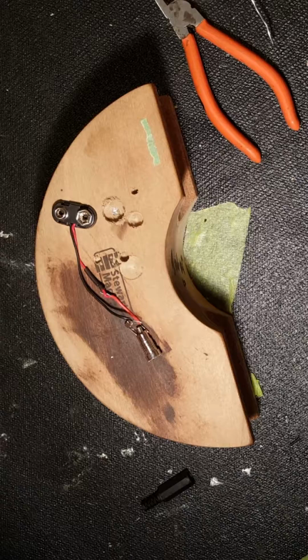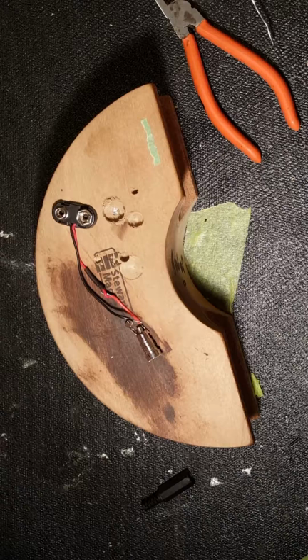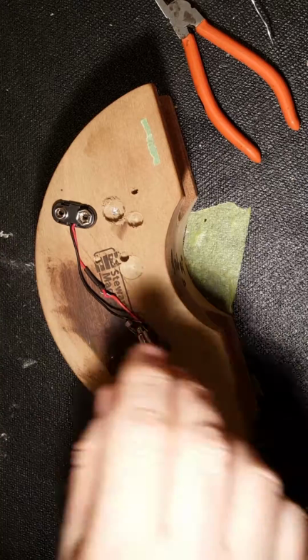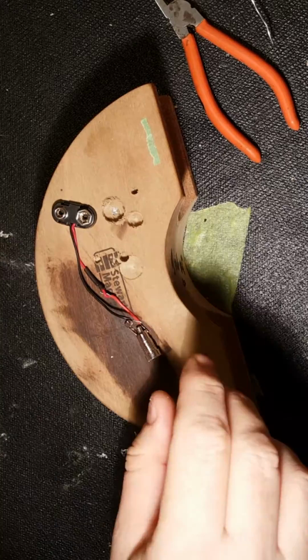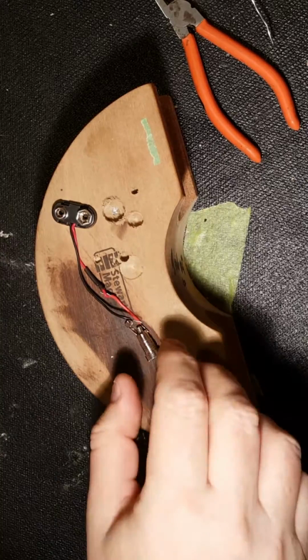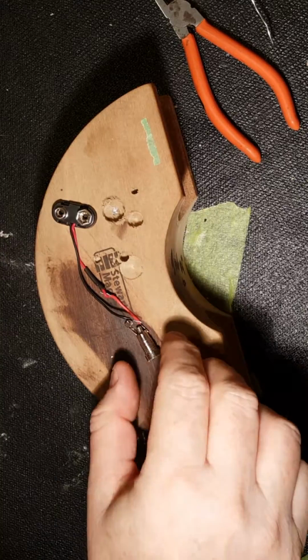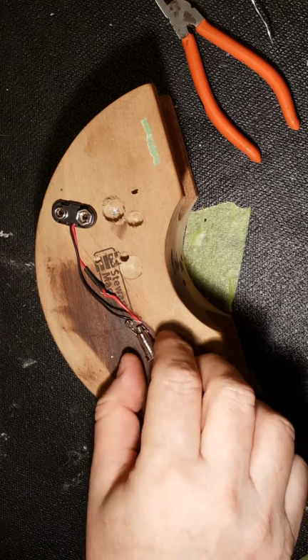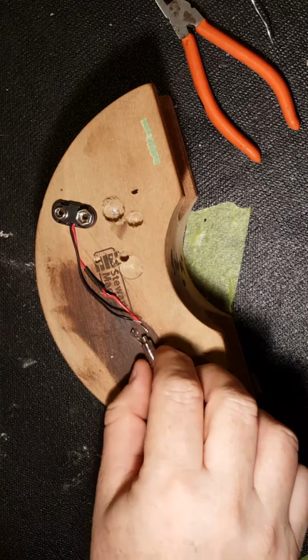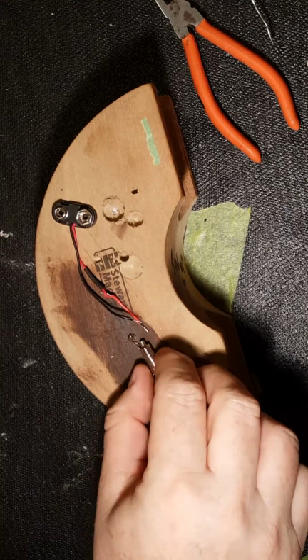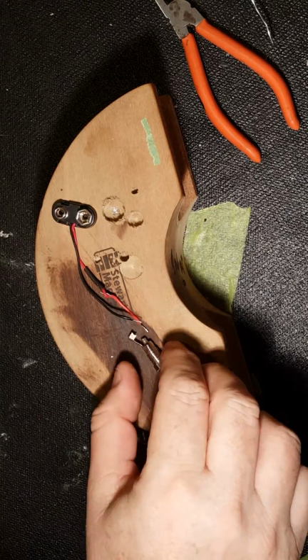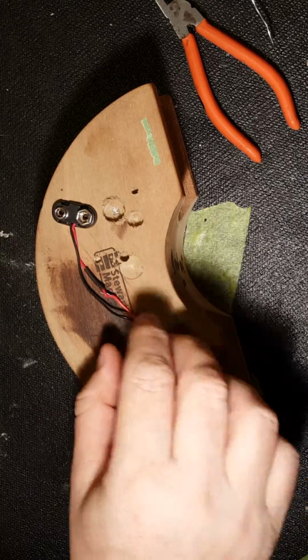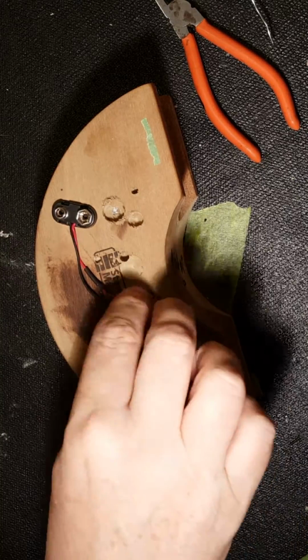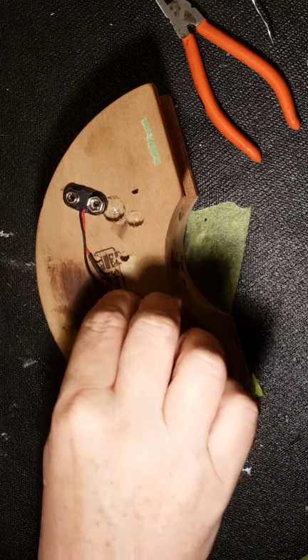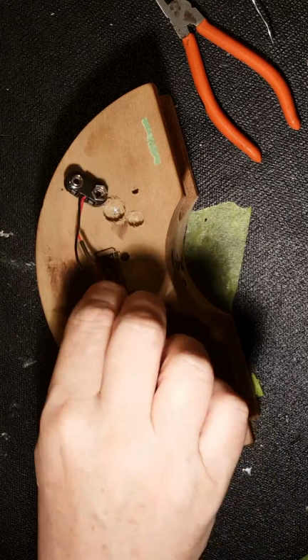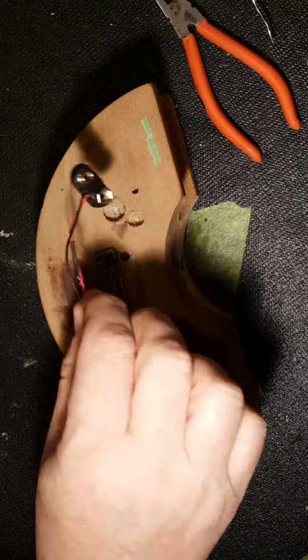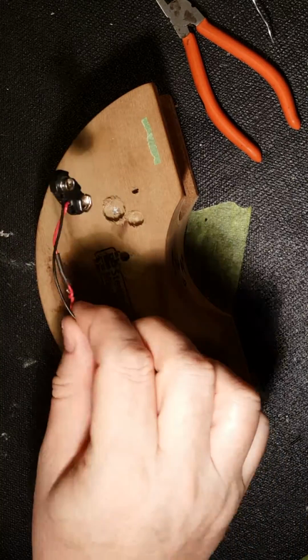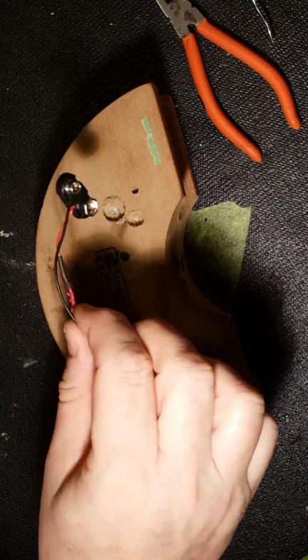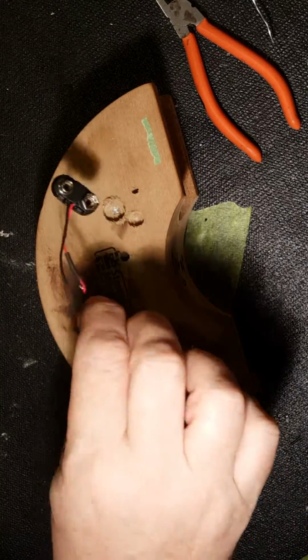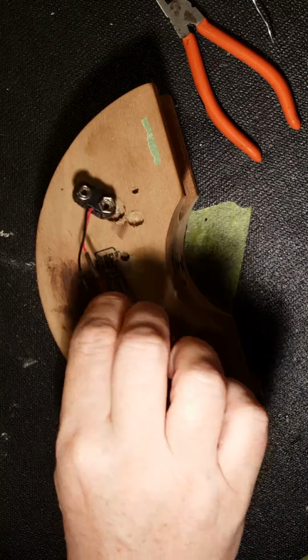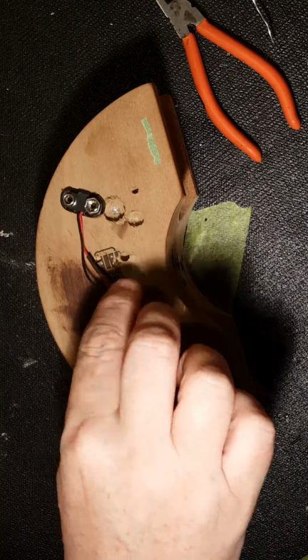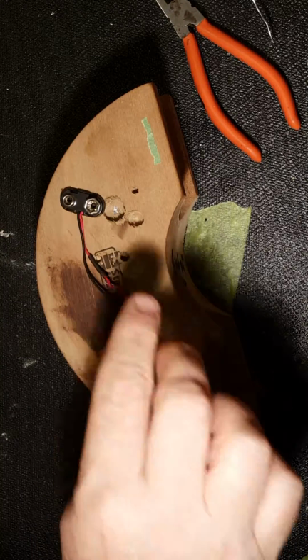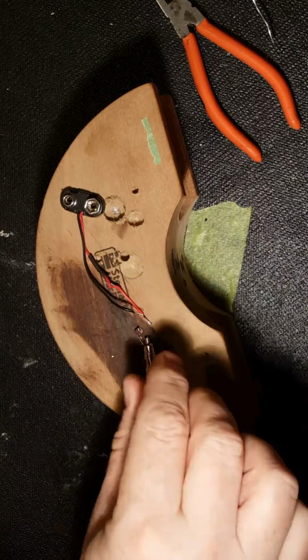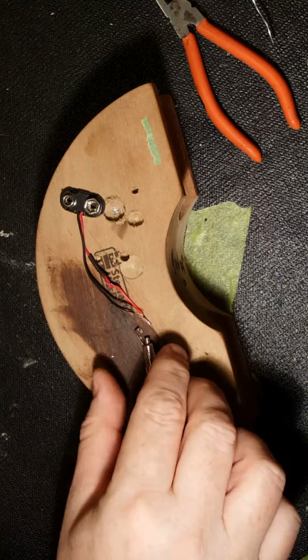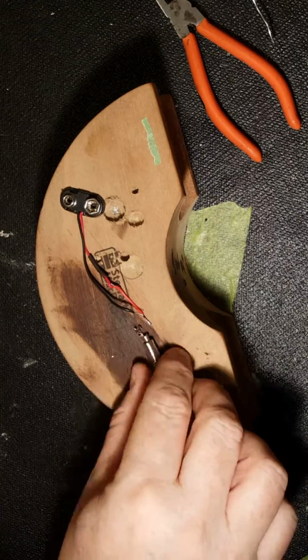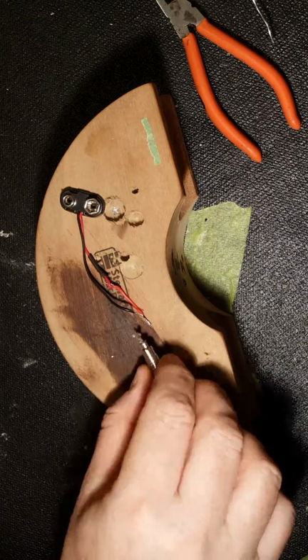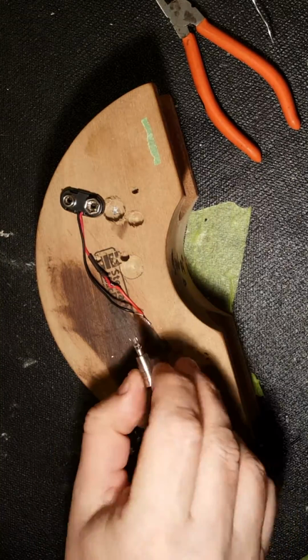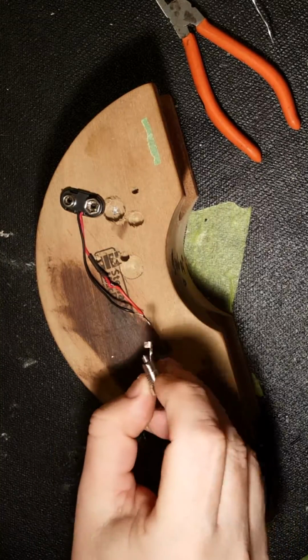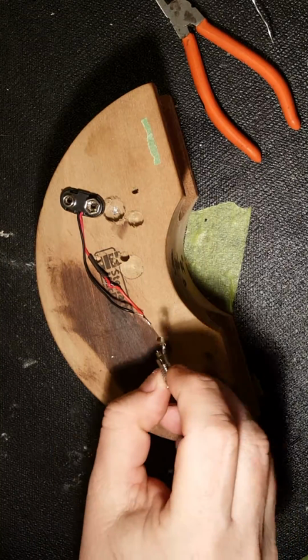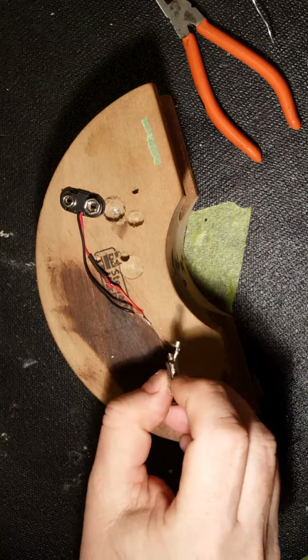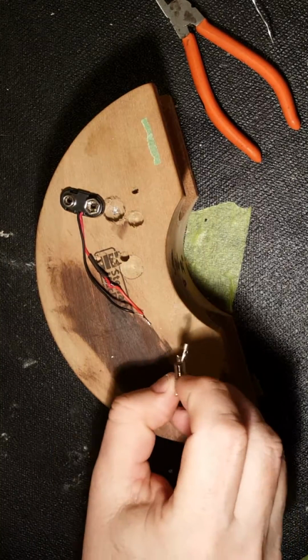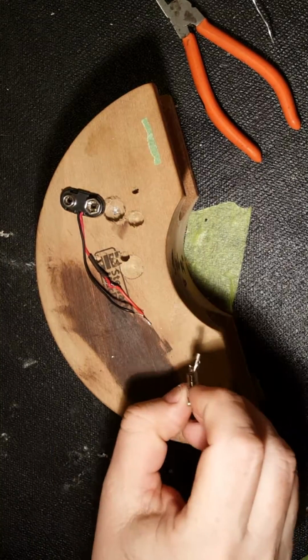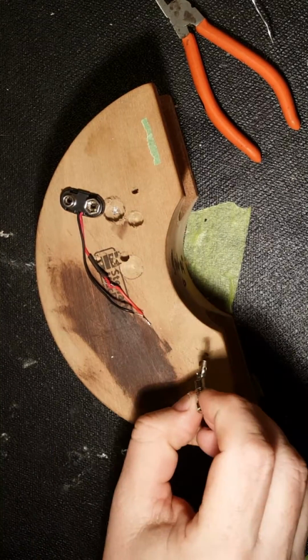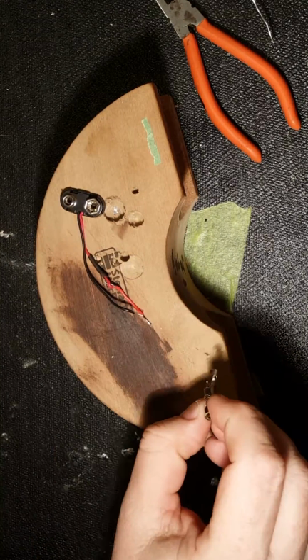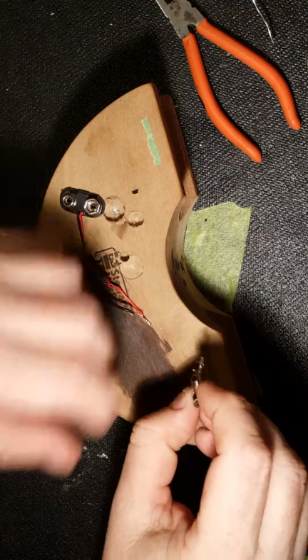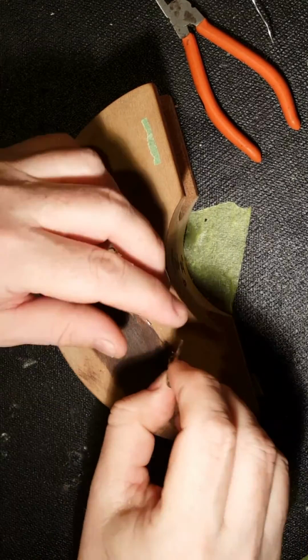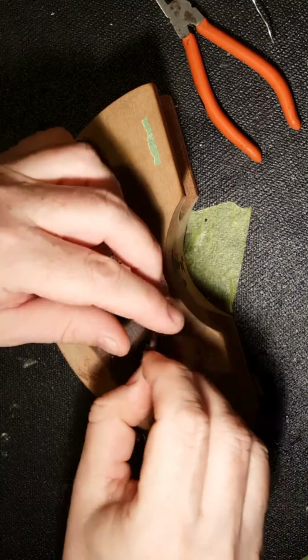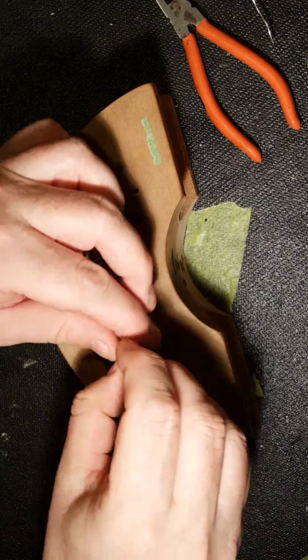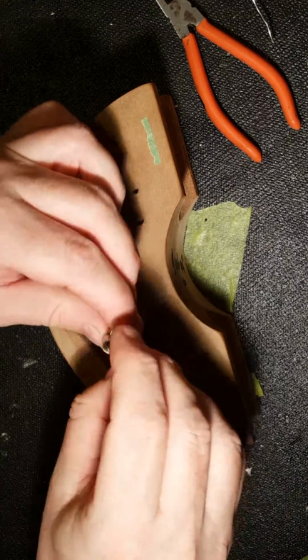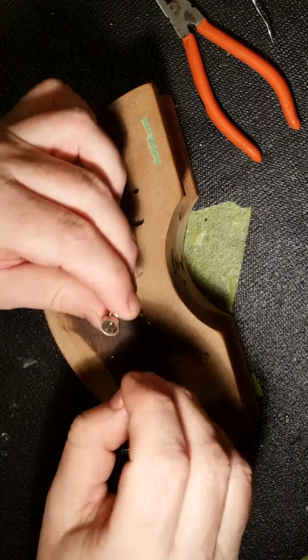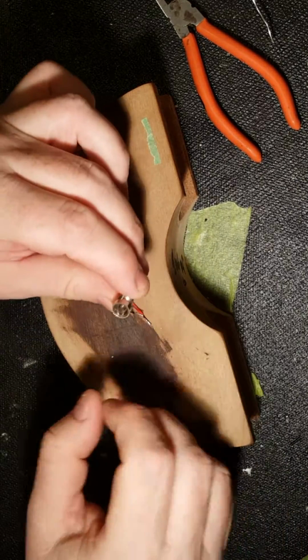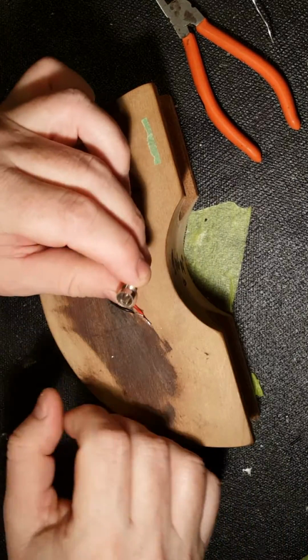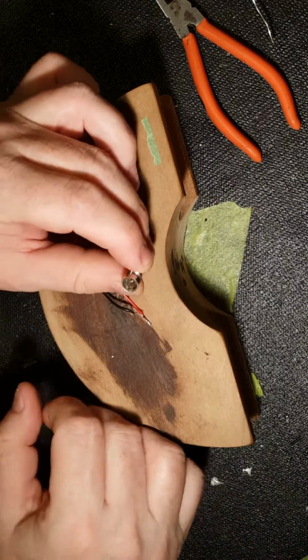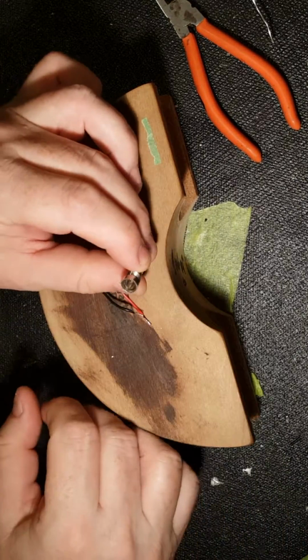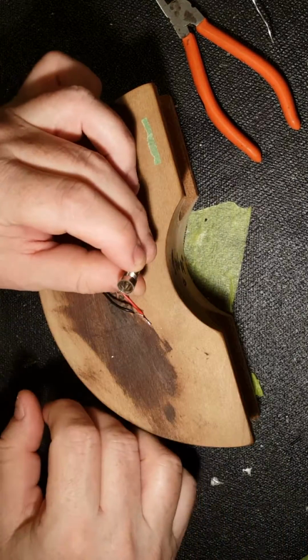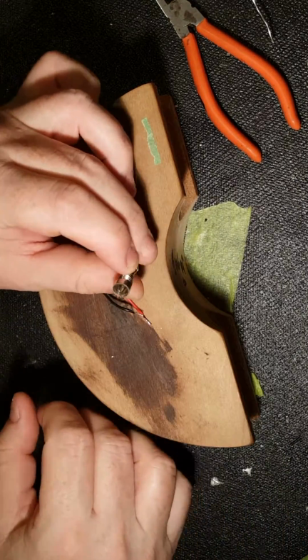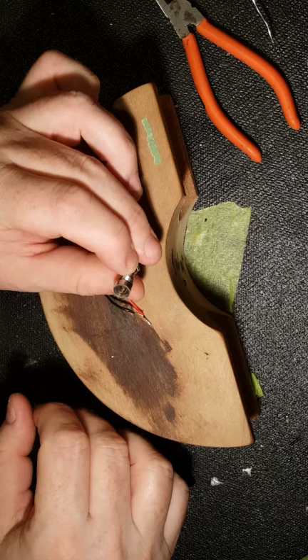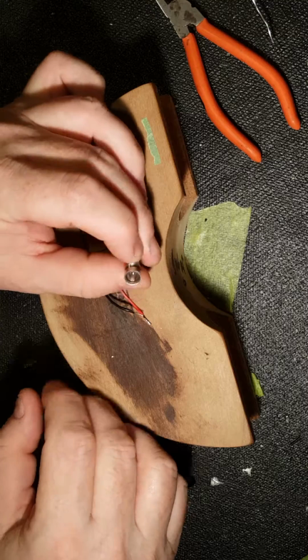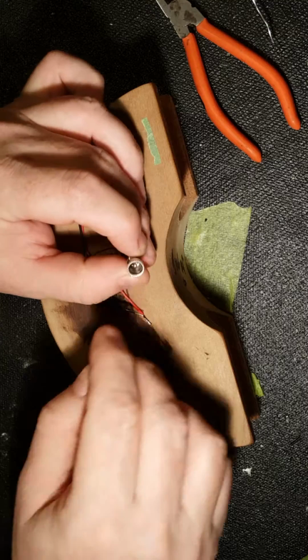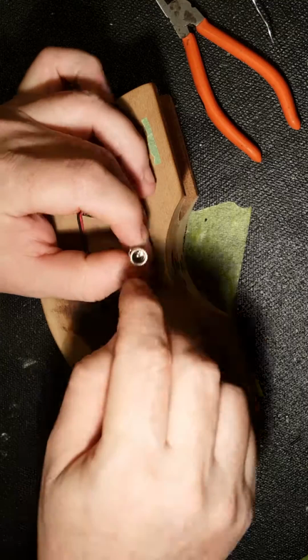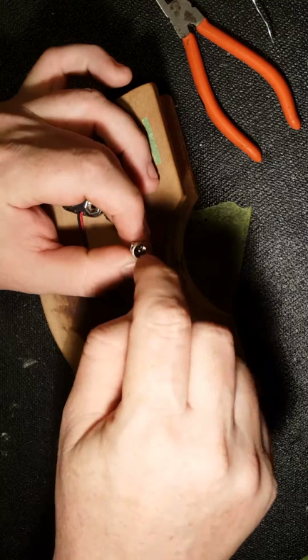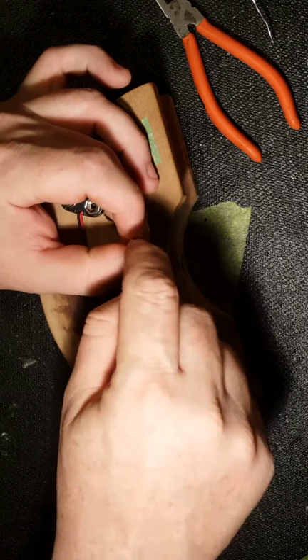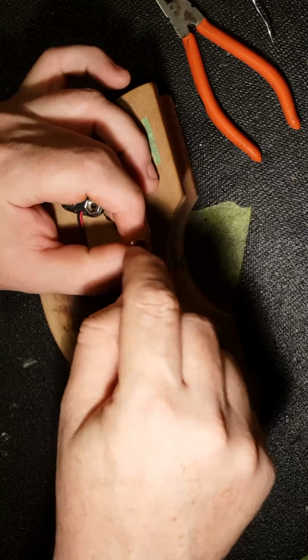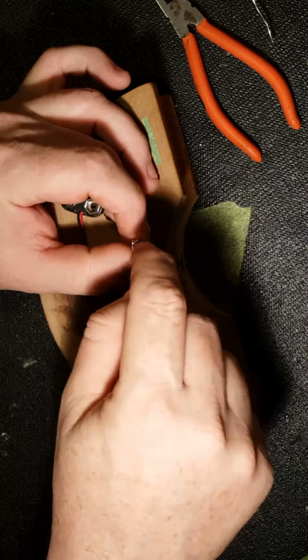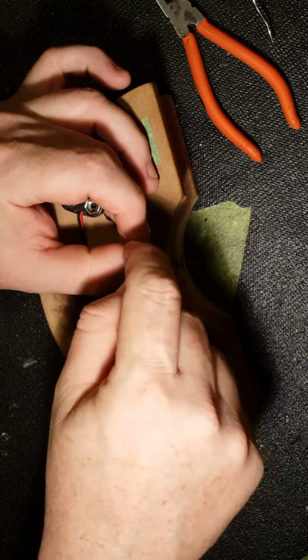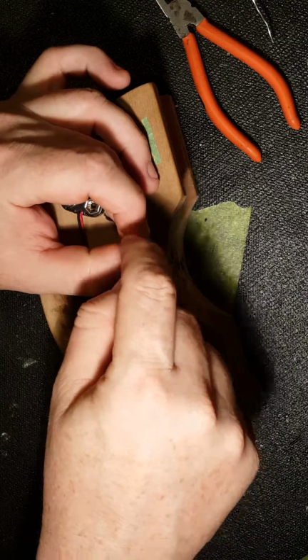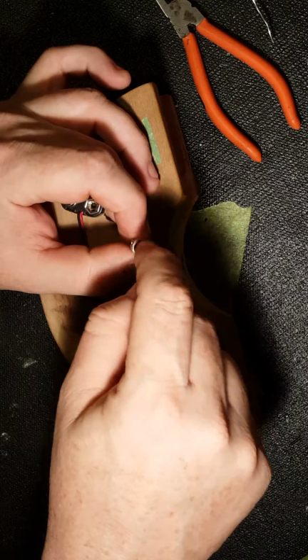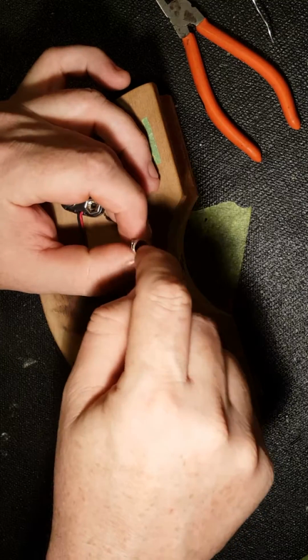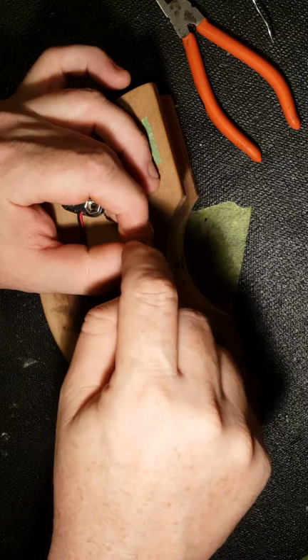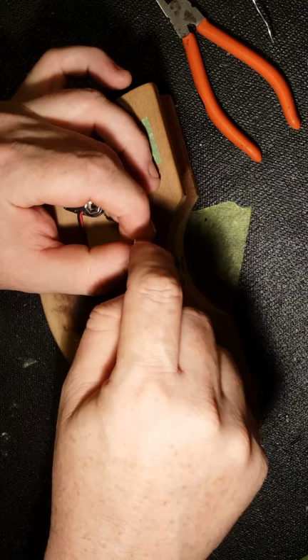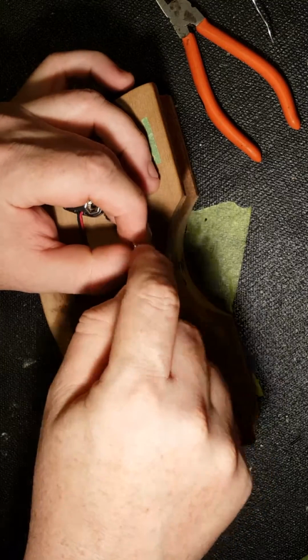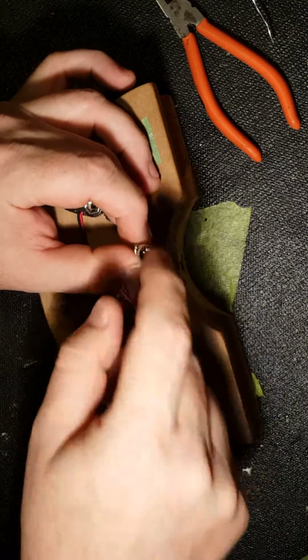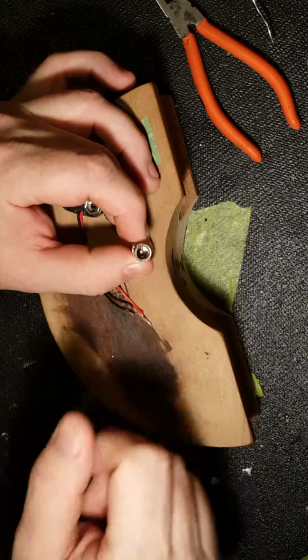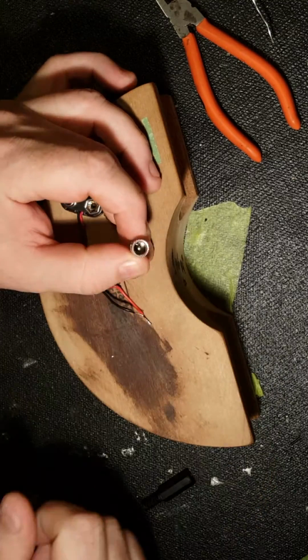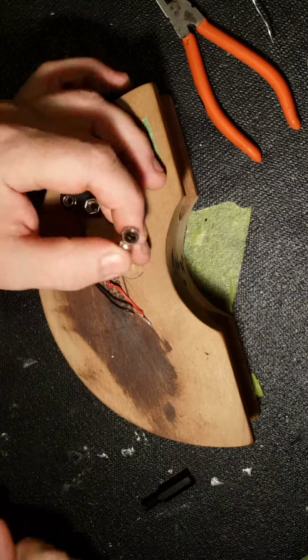So what I'm going to do is take this 9-volt plug and solder it on to this plug here that takes a Boss Barrel Adapter.